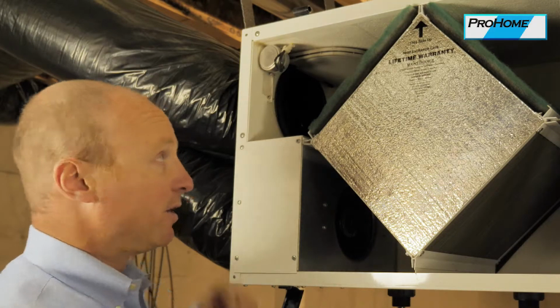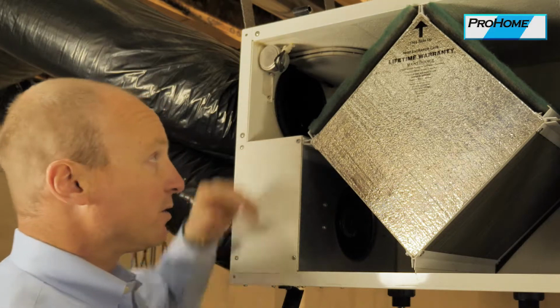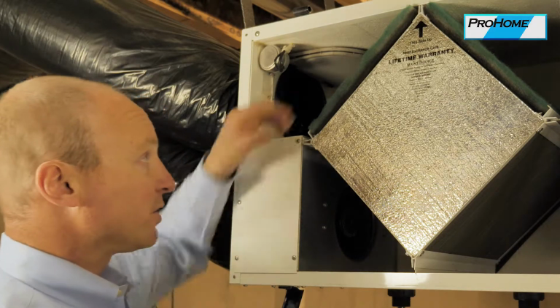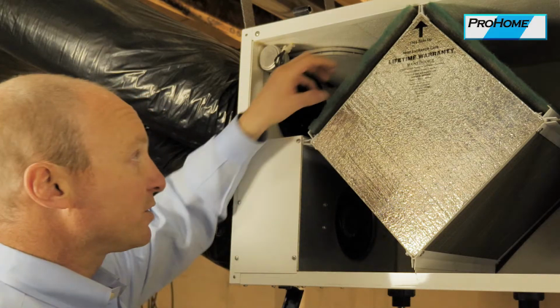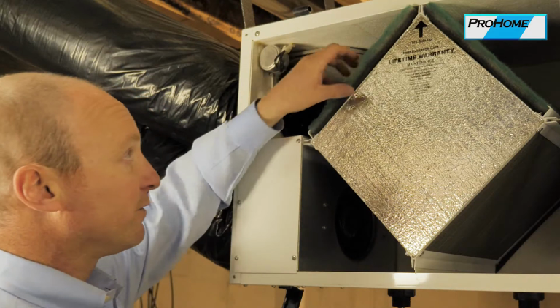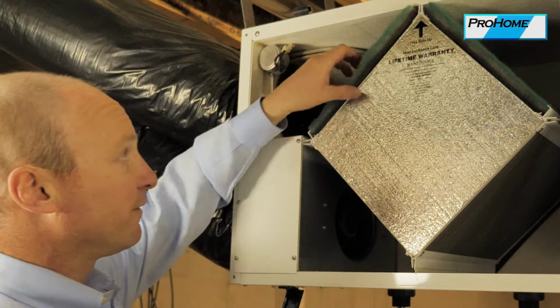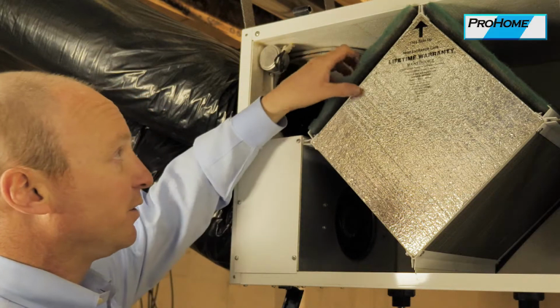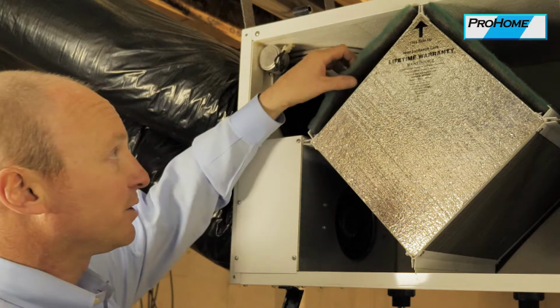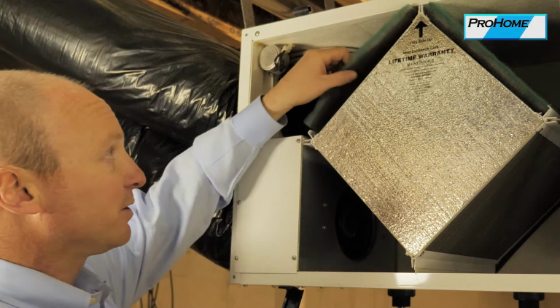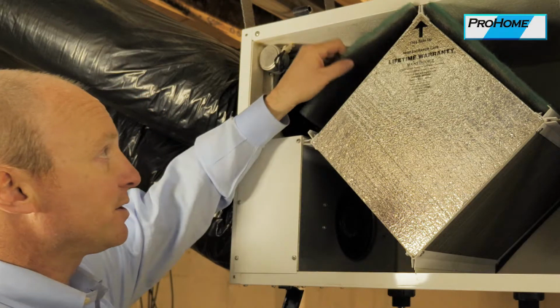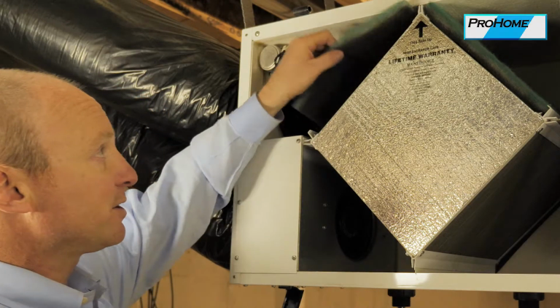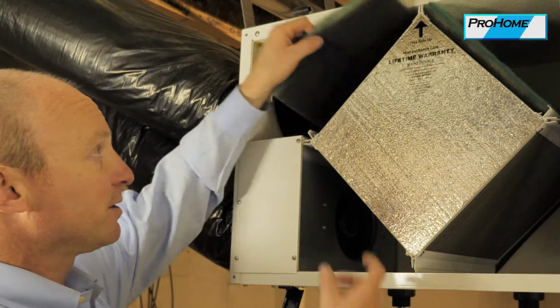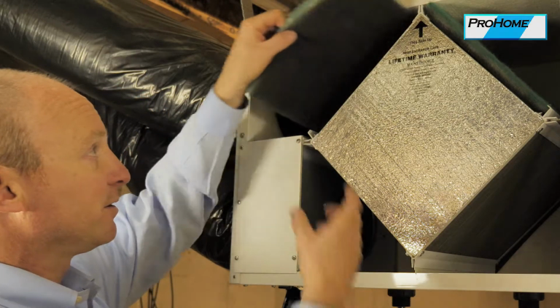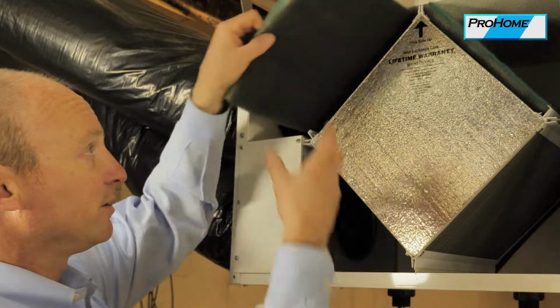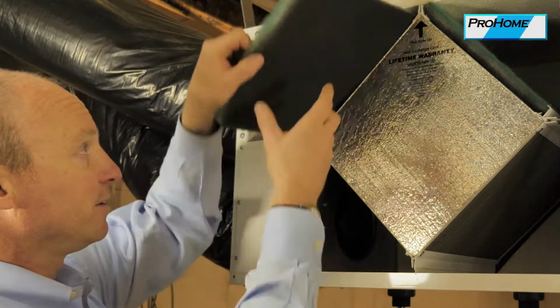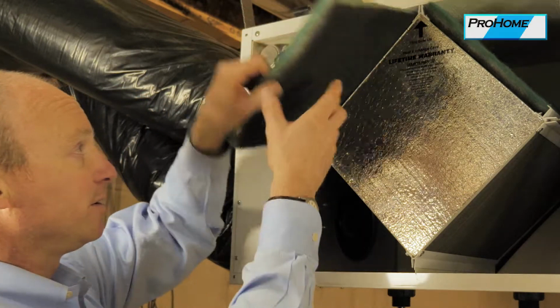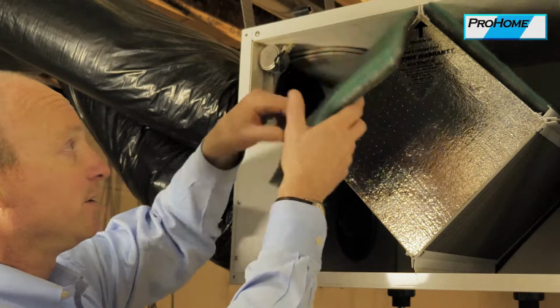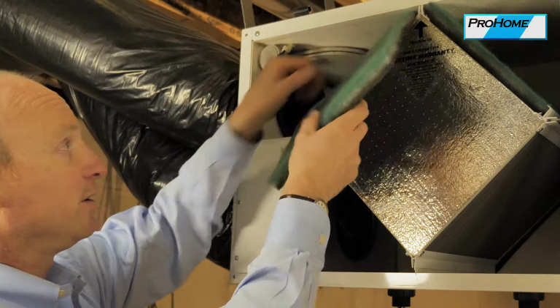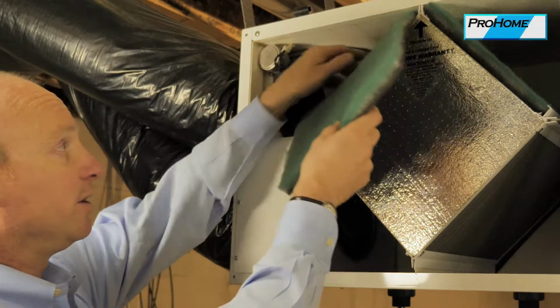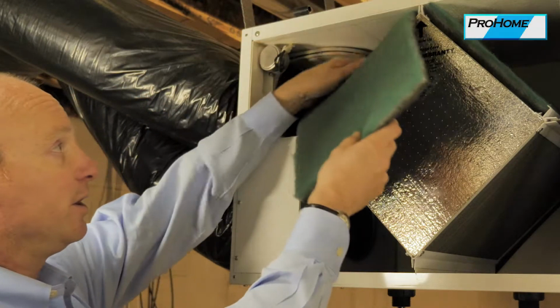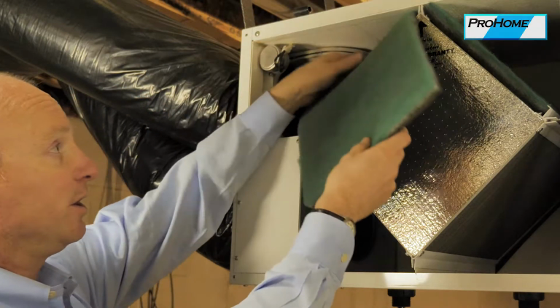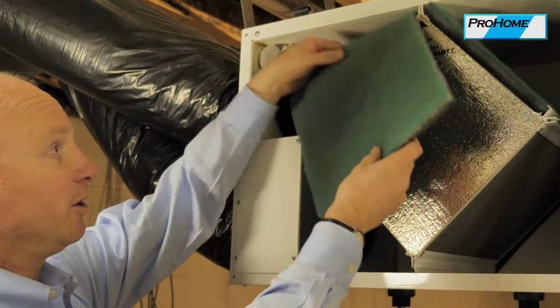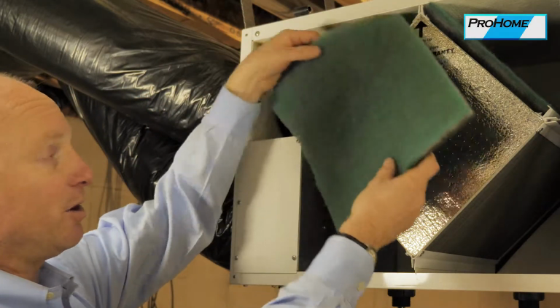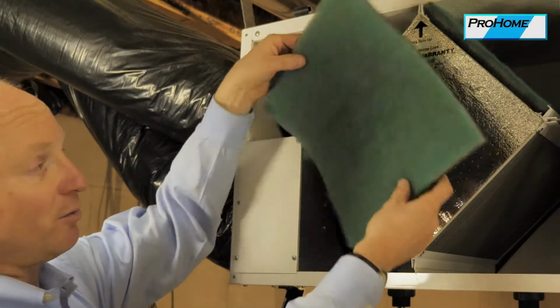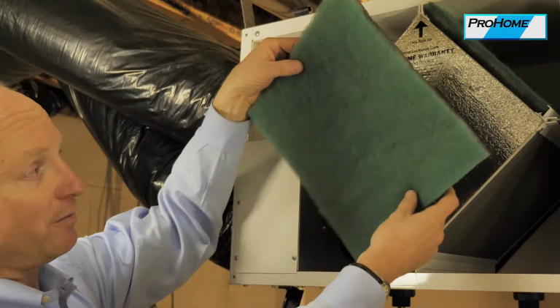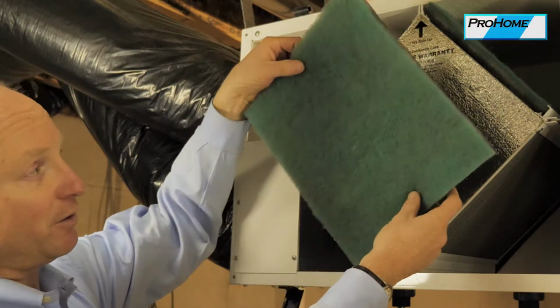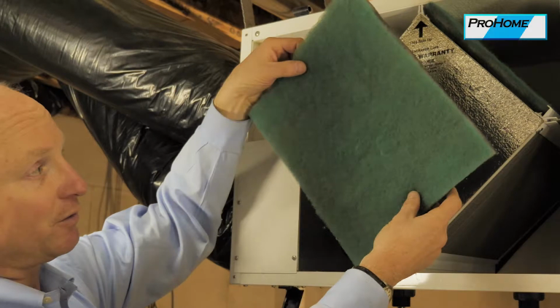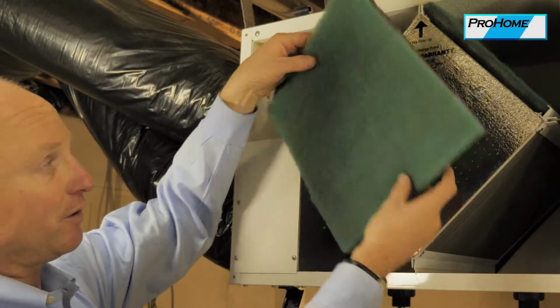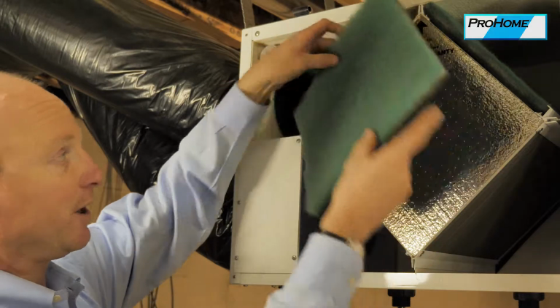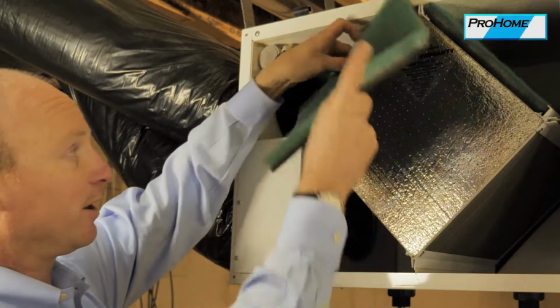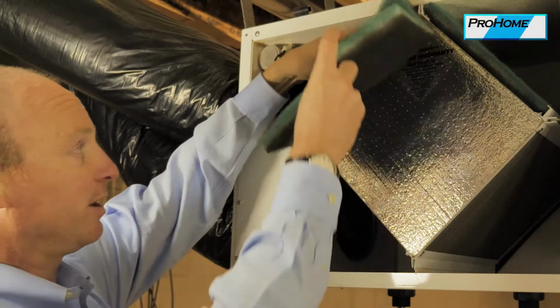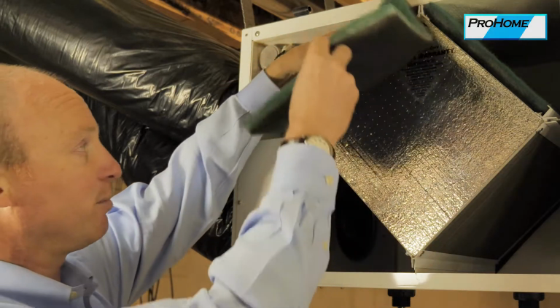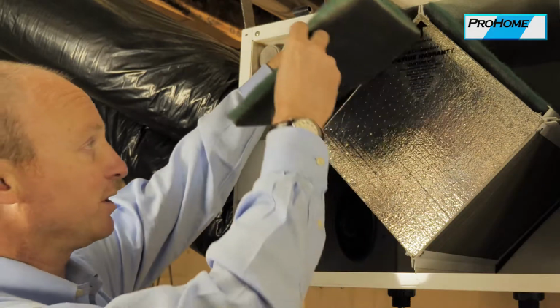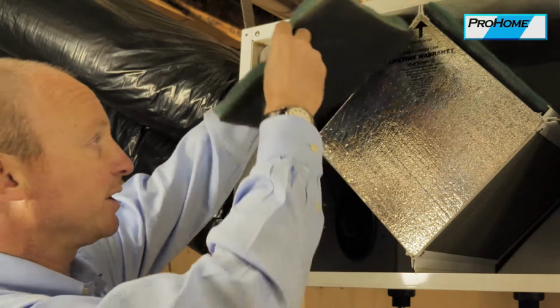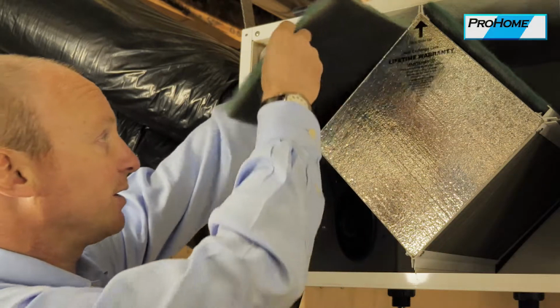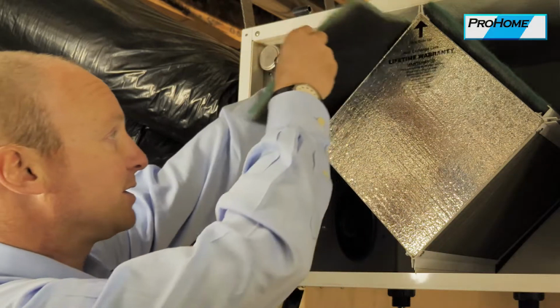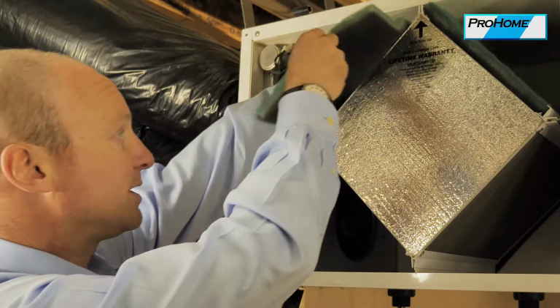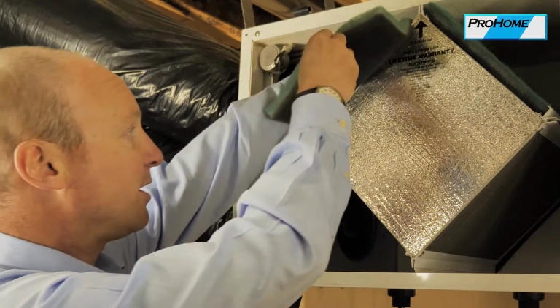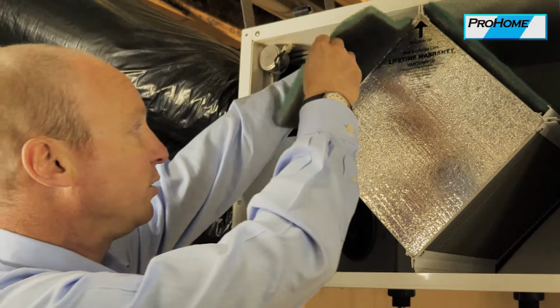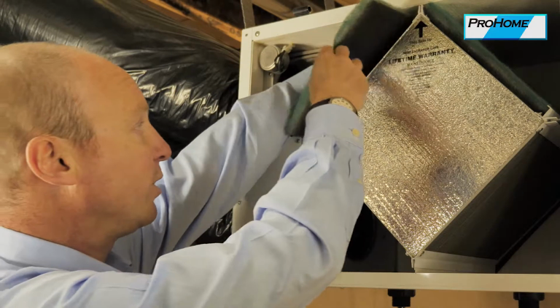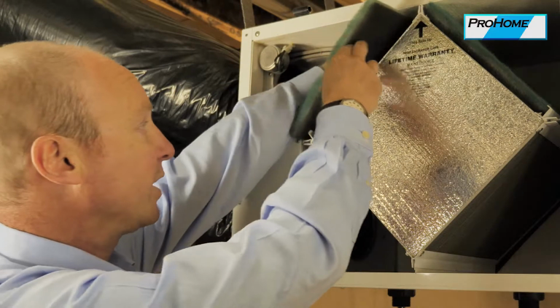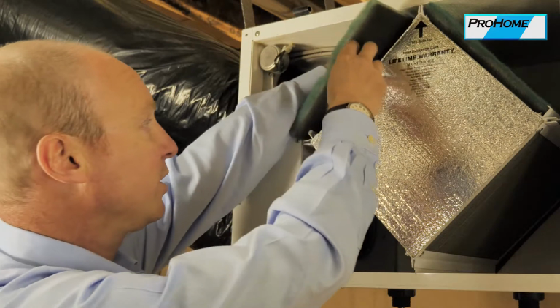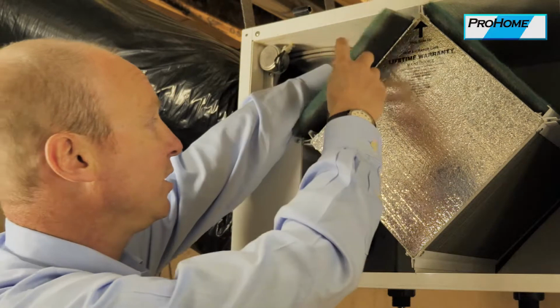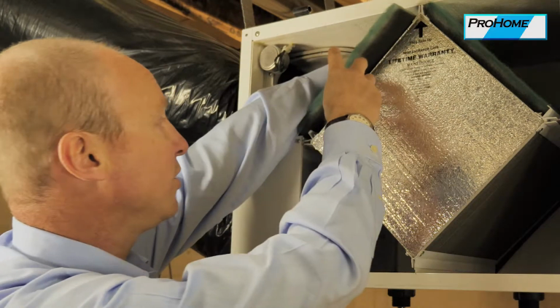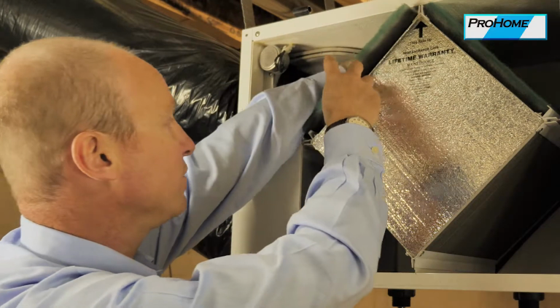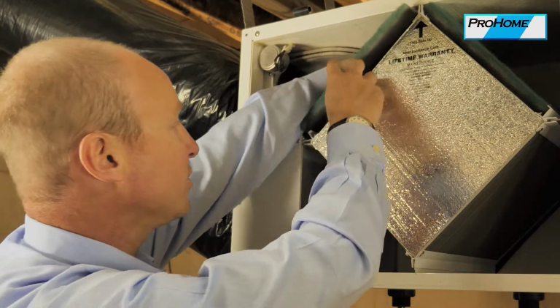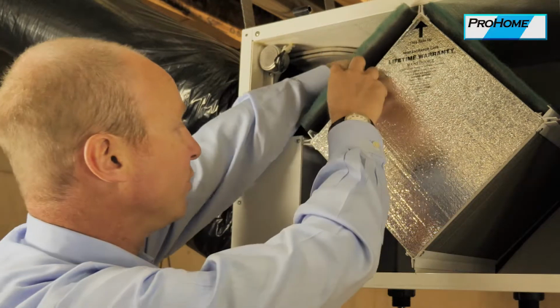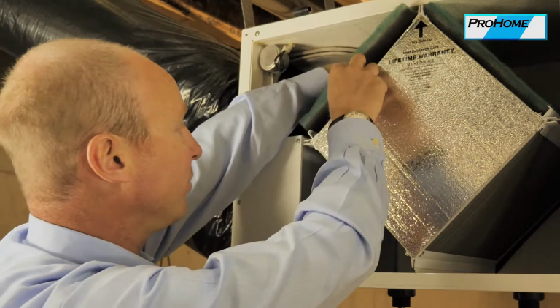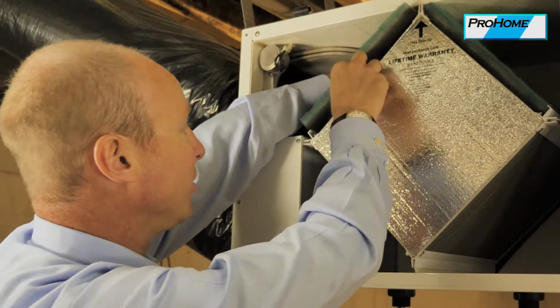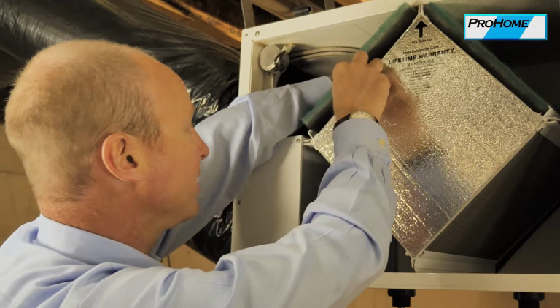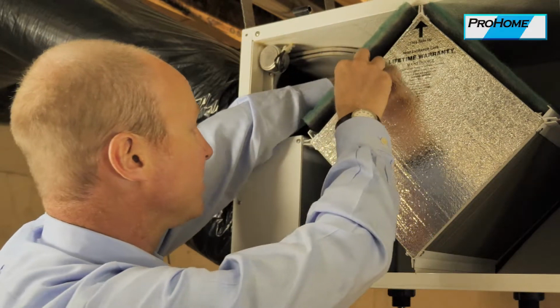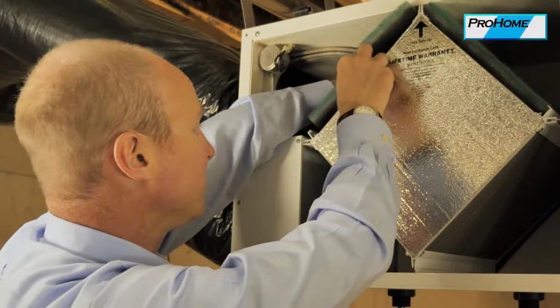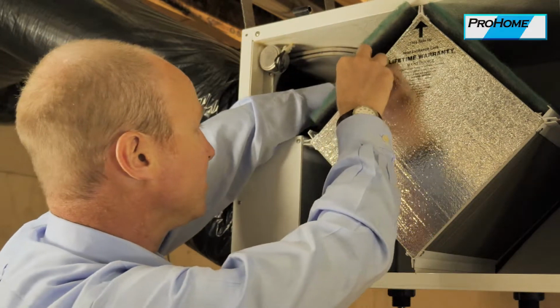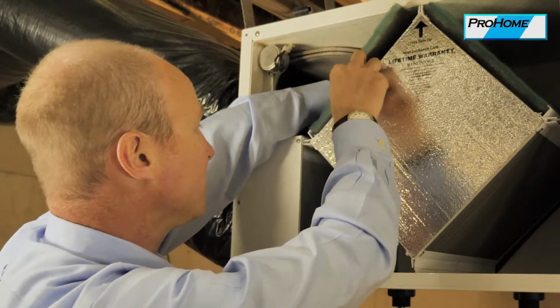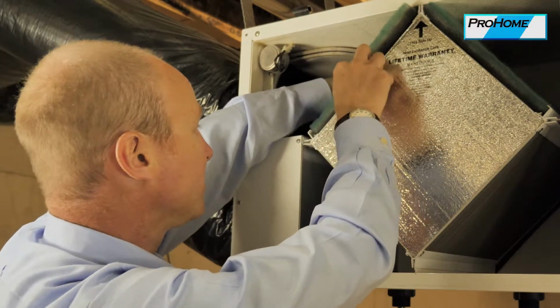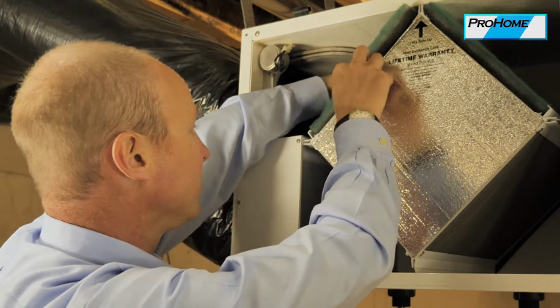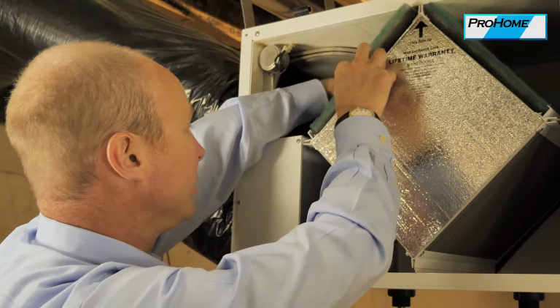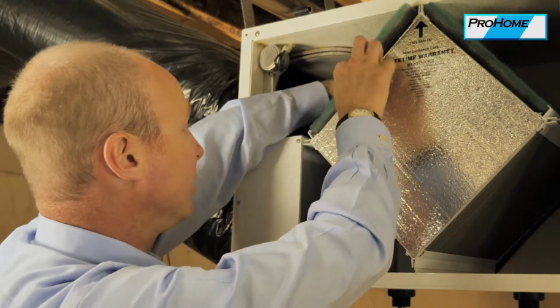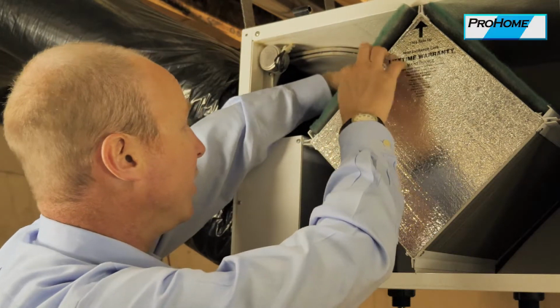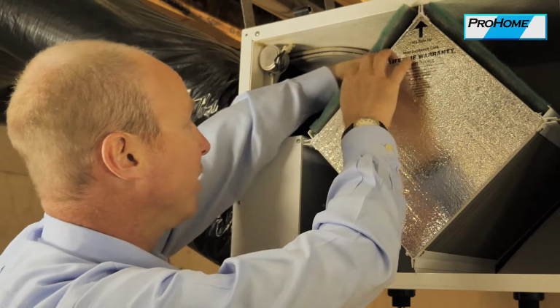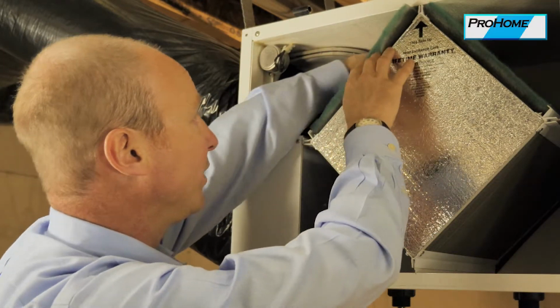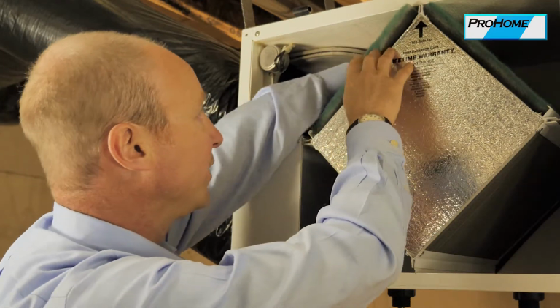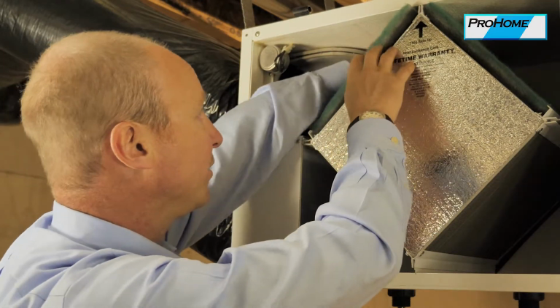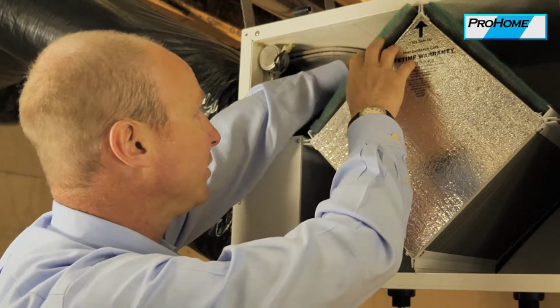There are also filters in here that will filter the air and keep particulates out. You want to clean those or replace those regularly.